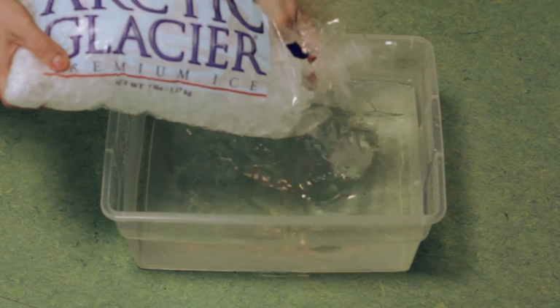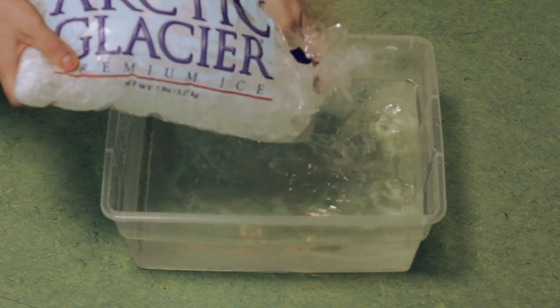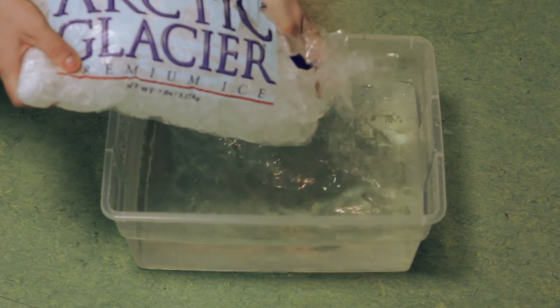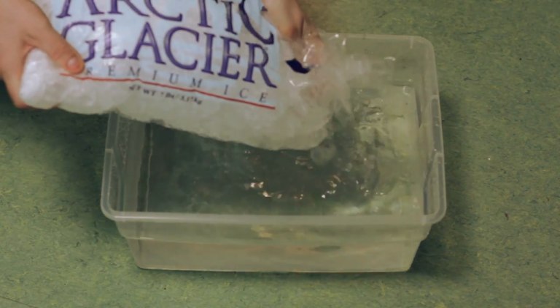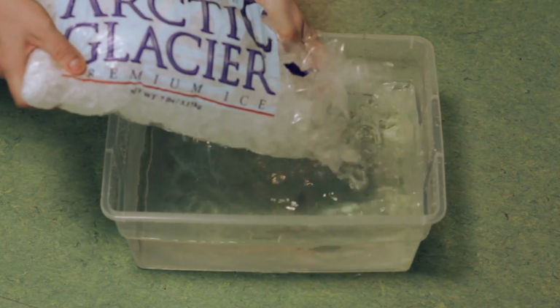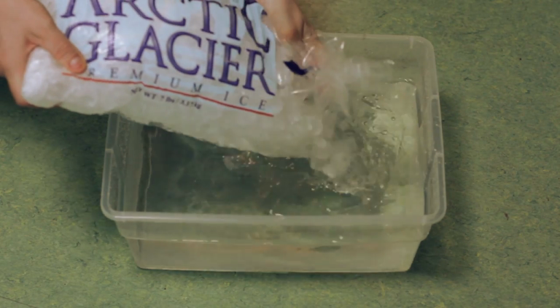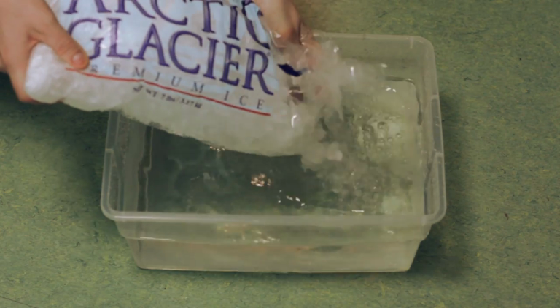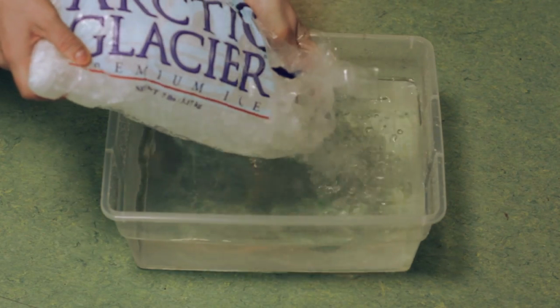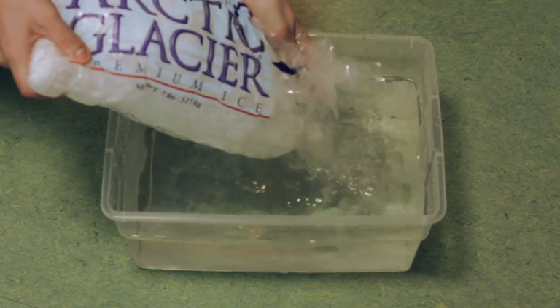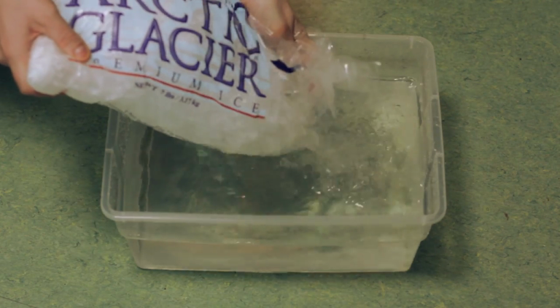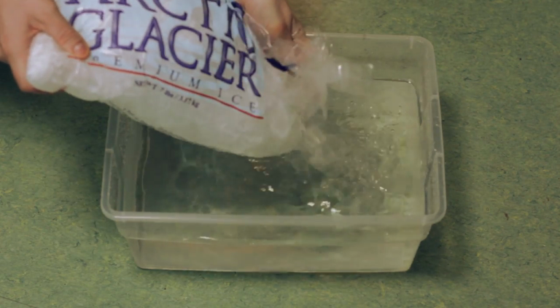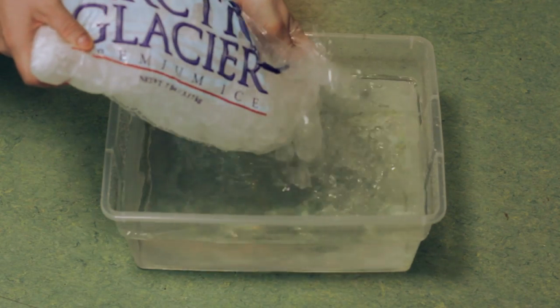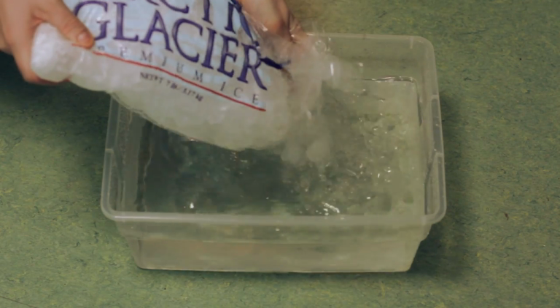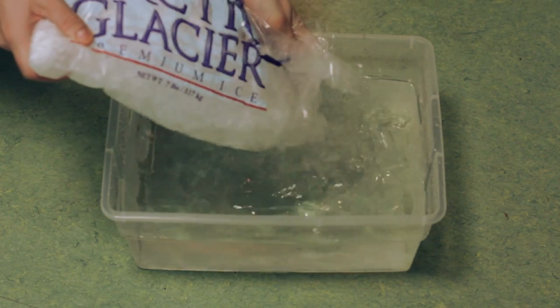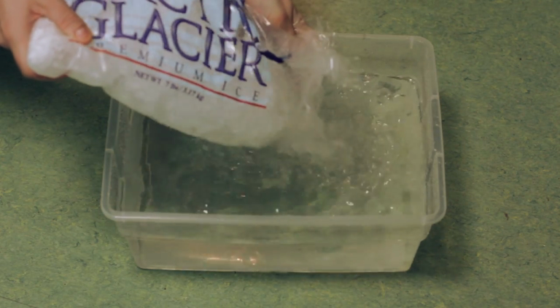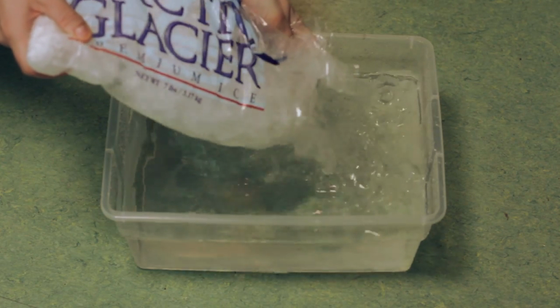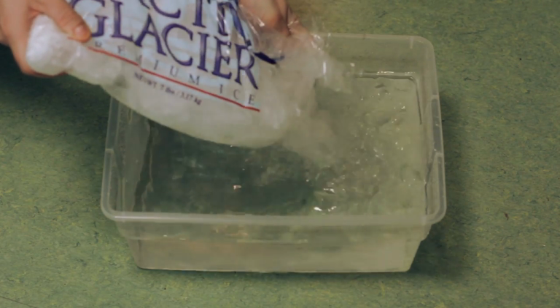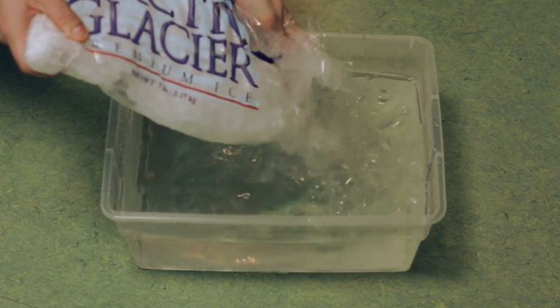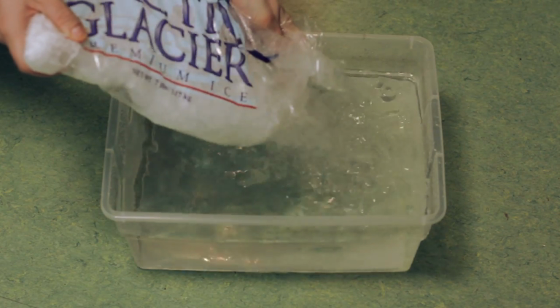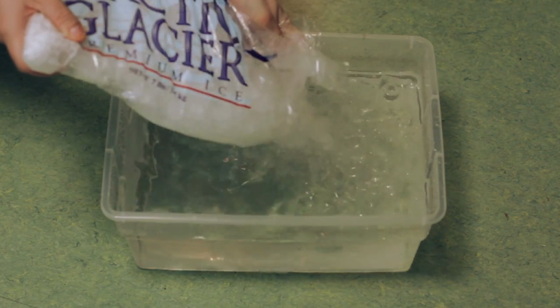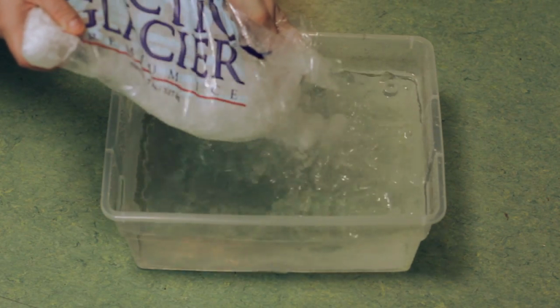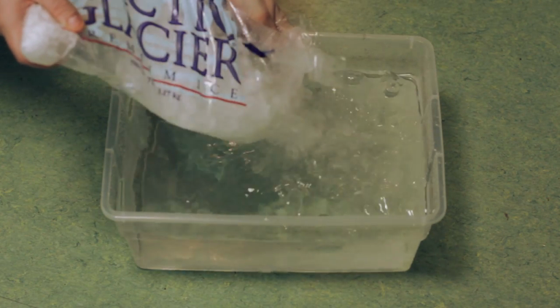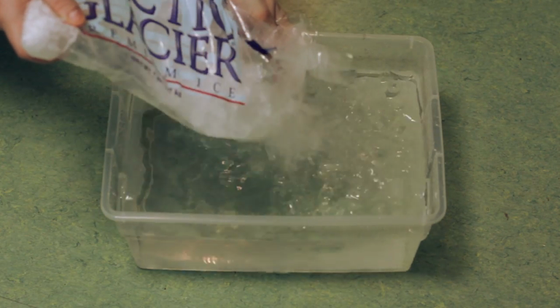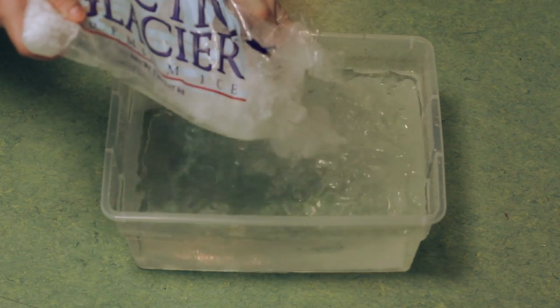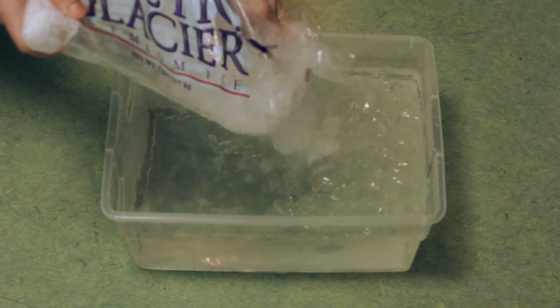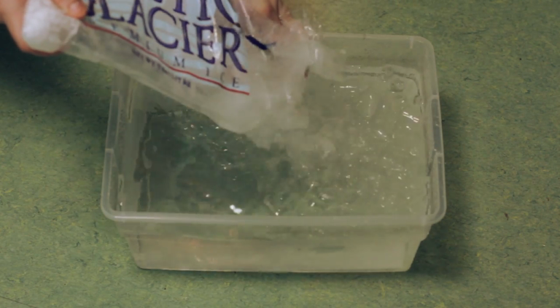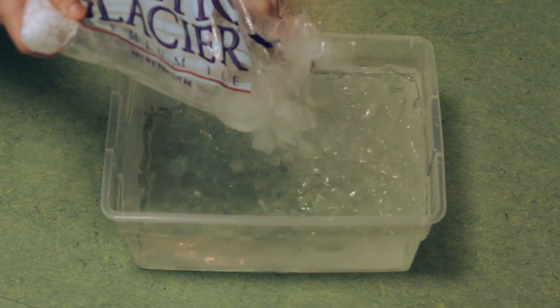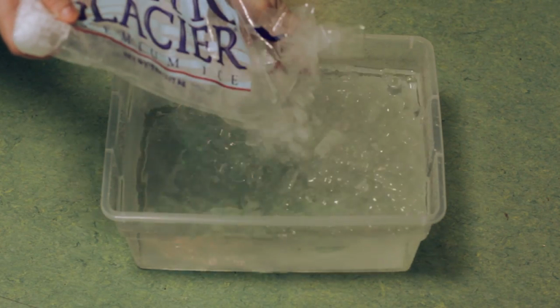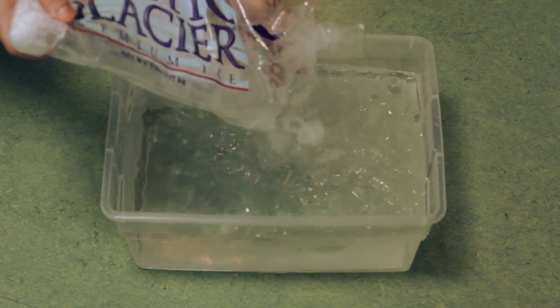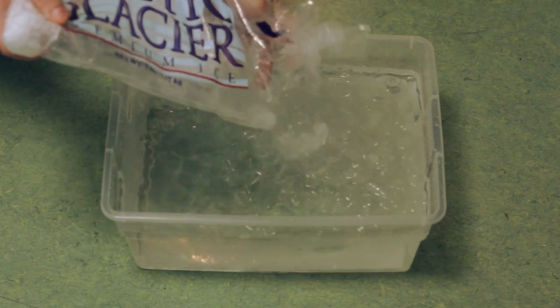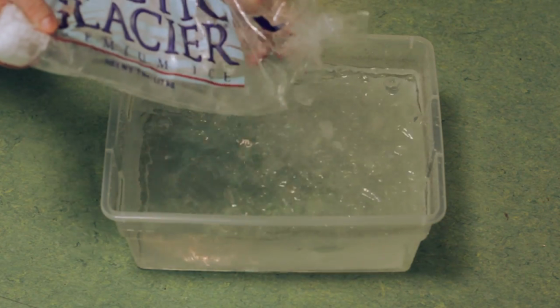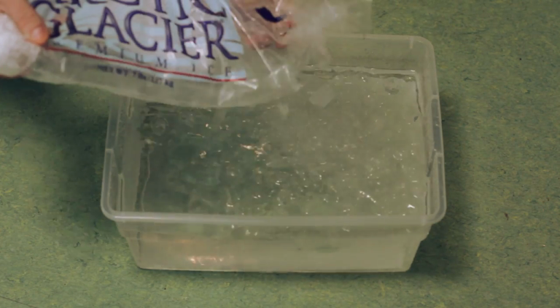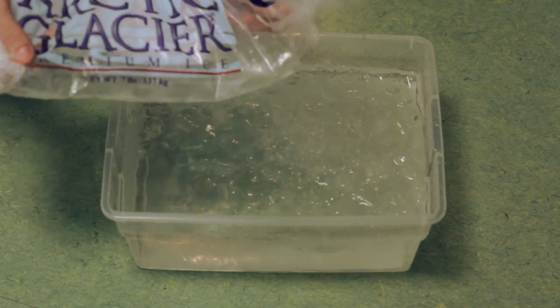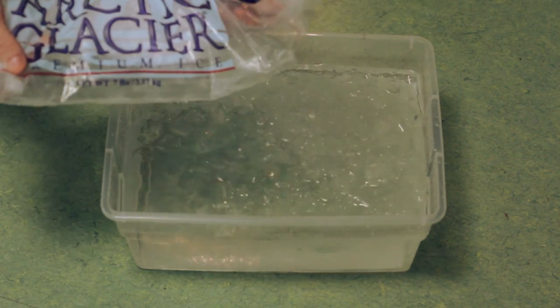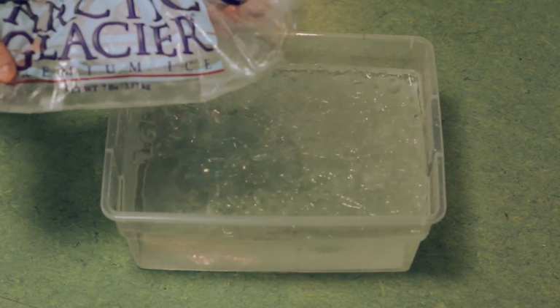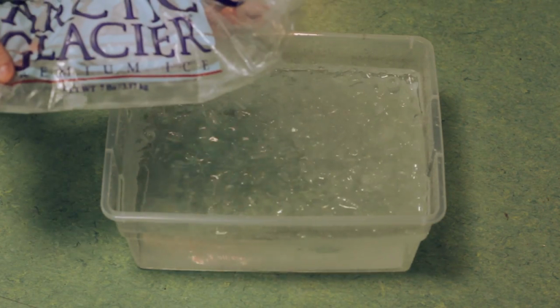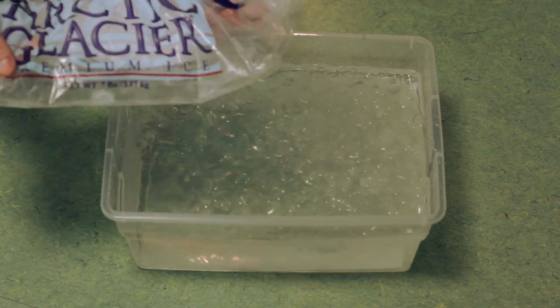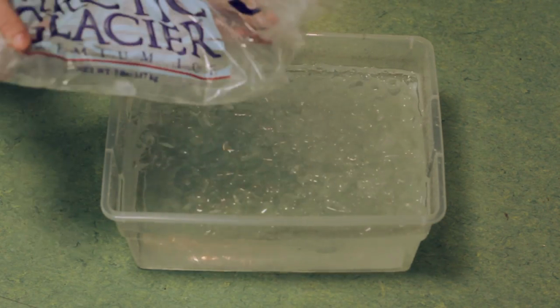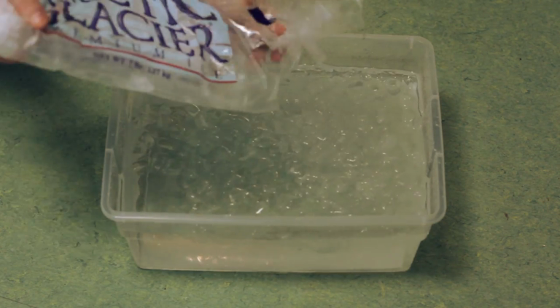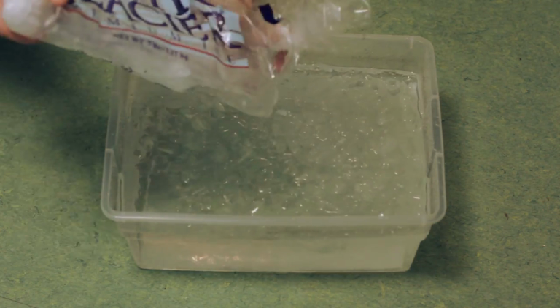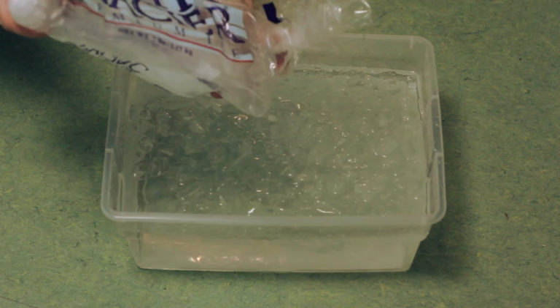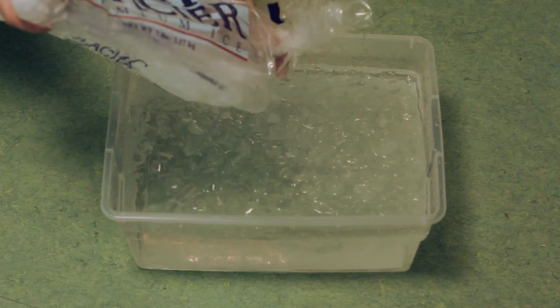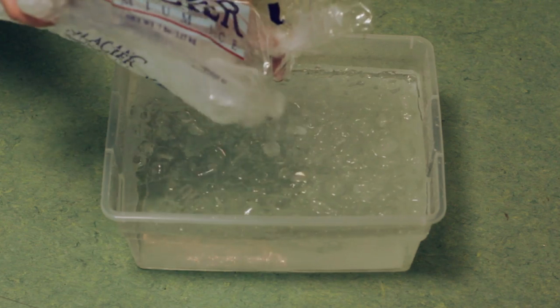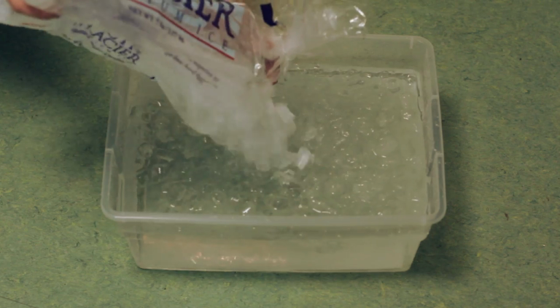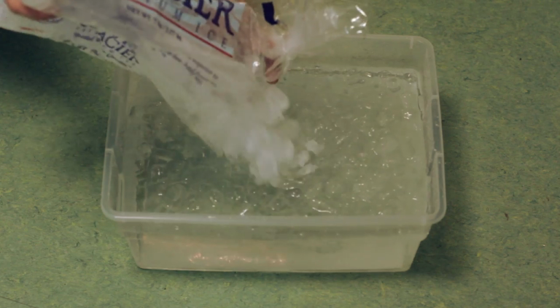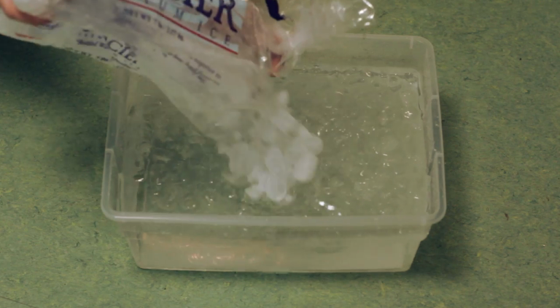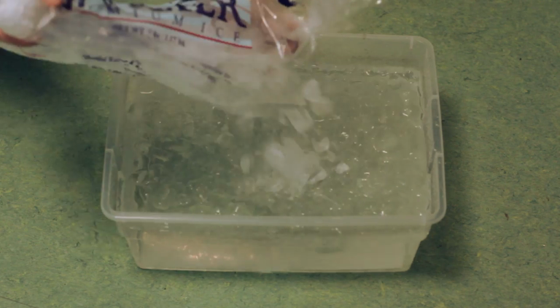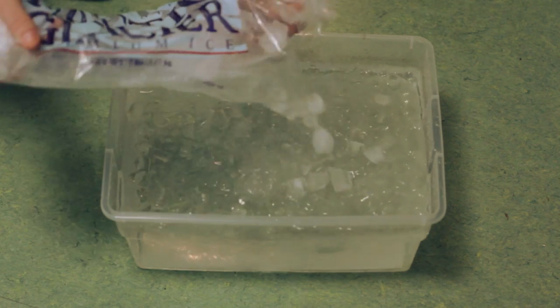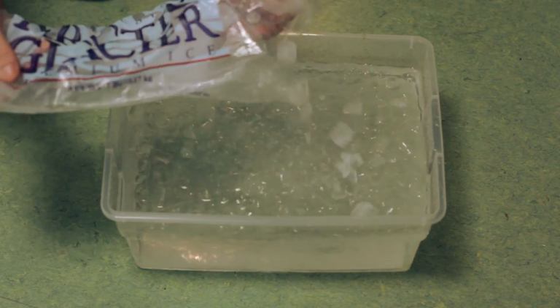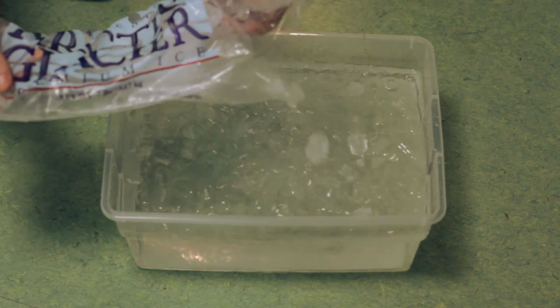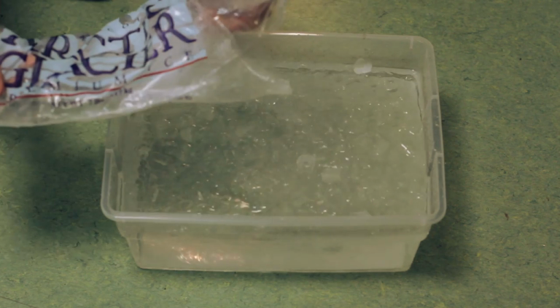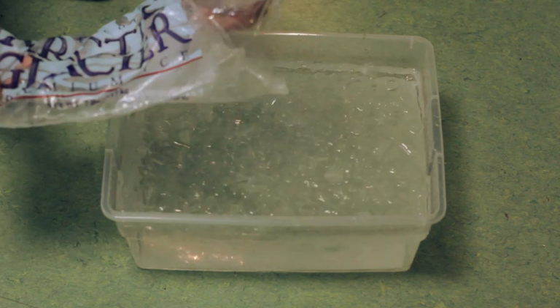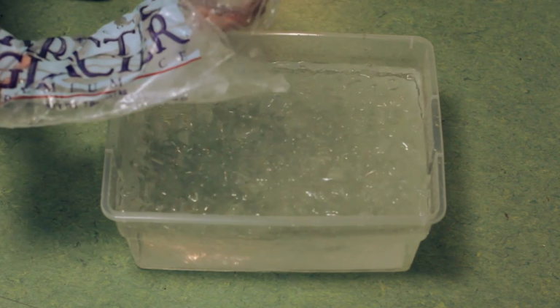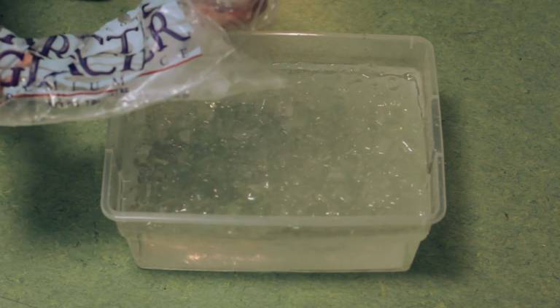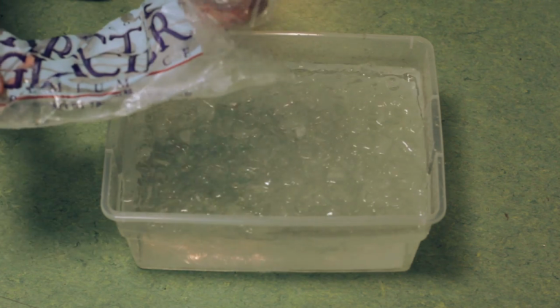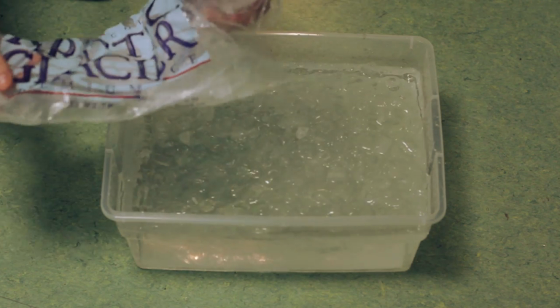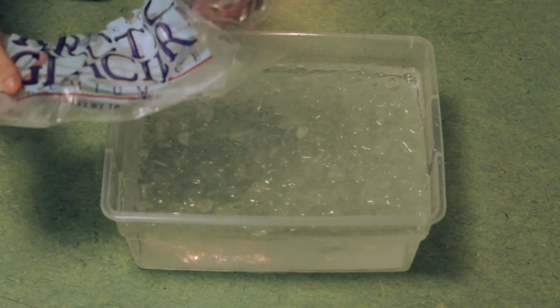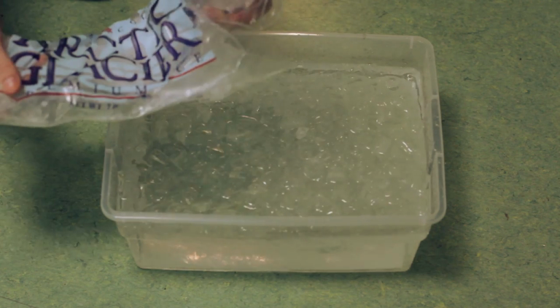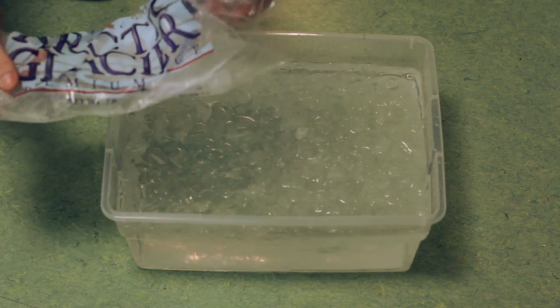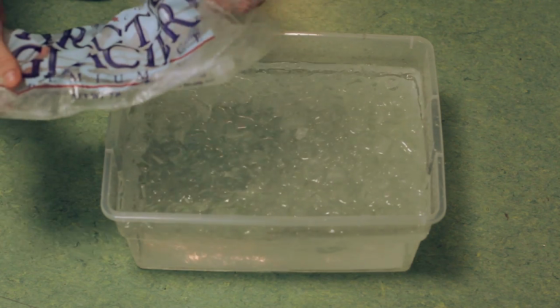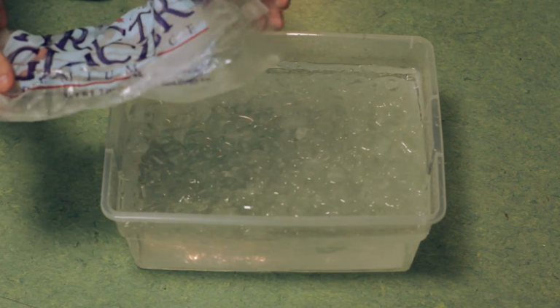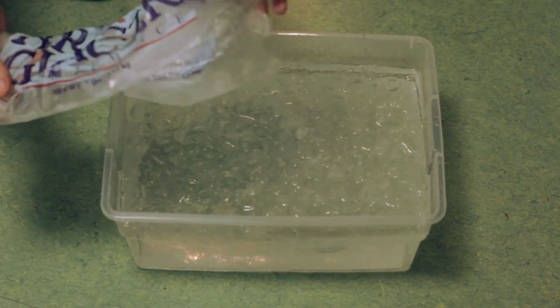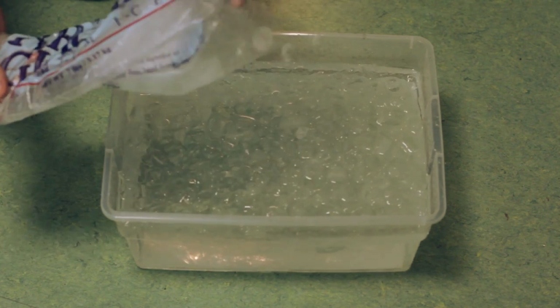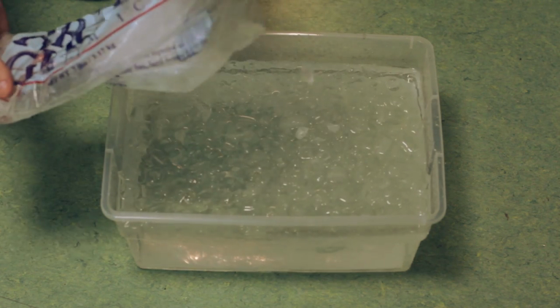Once we ignite the bottle, we'll be placing it into the cold water bath, and it'll help separate the bottle into two separate pieces.